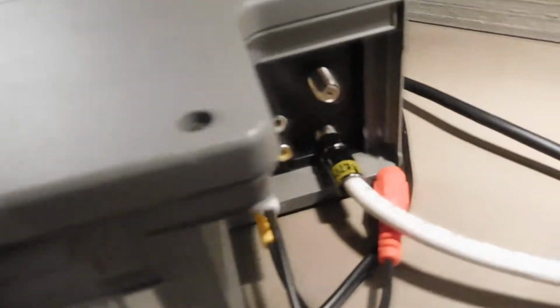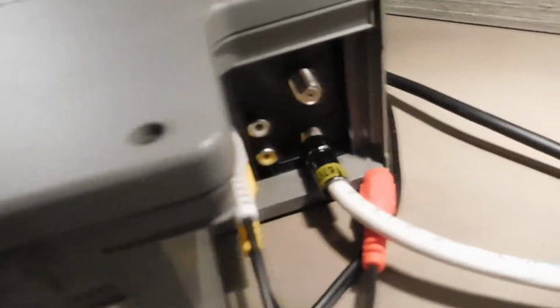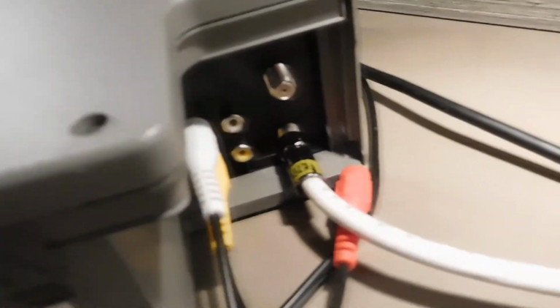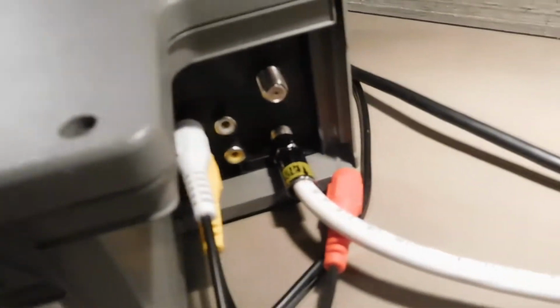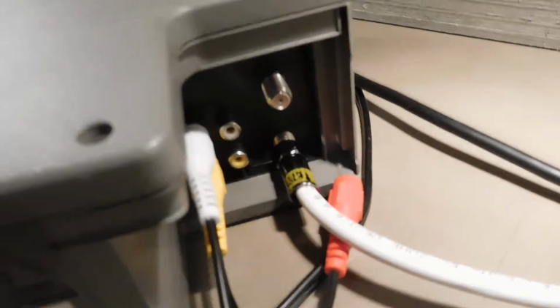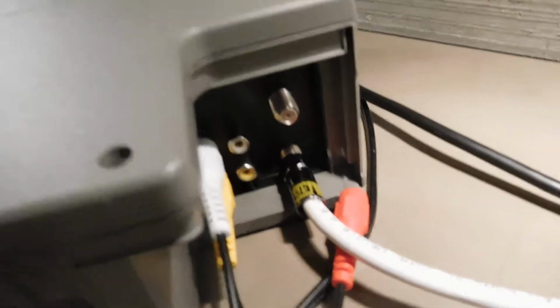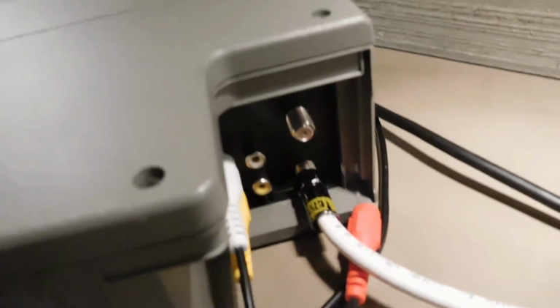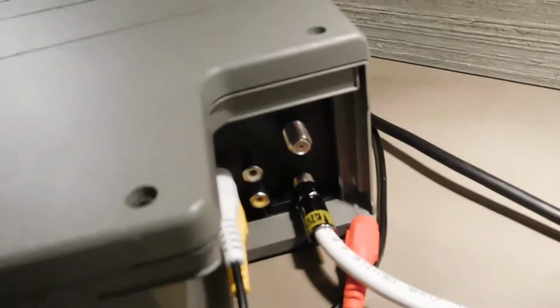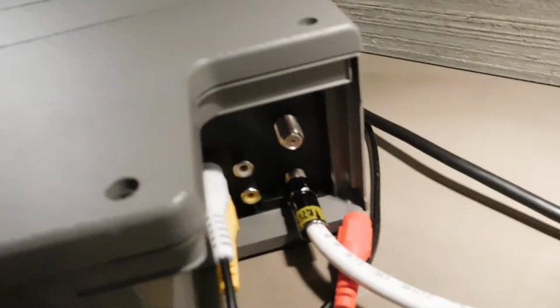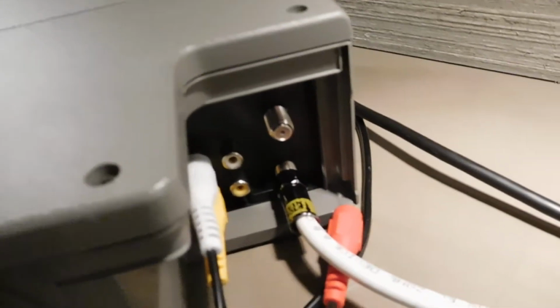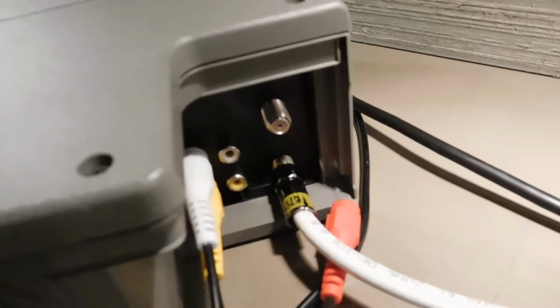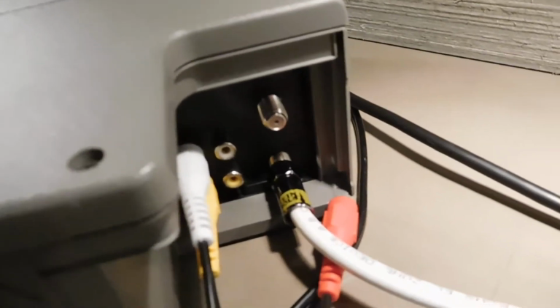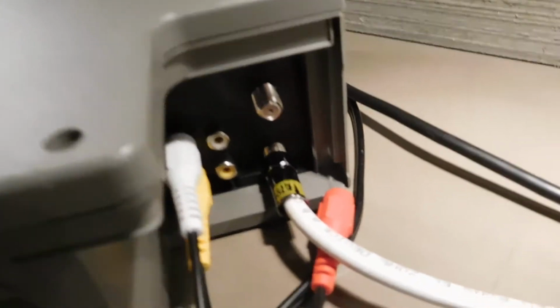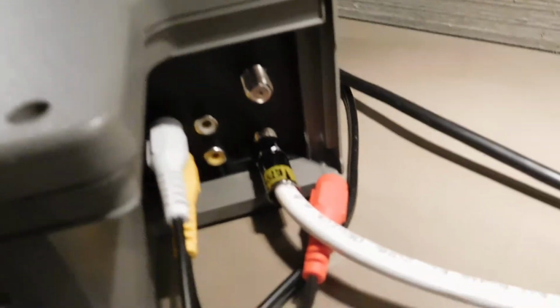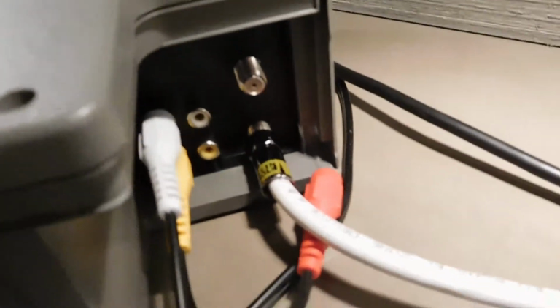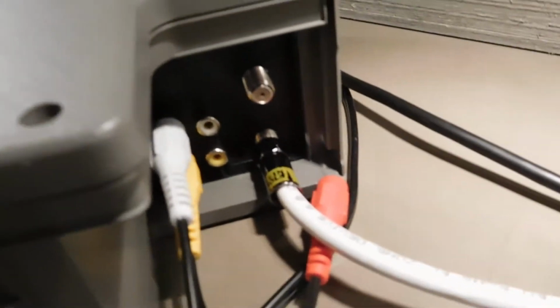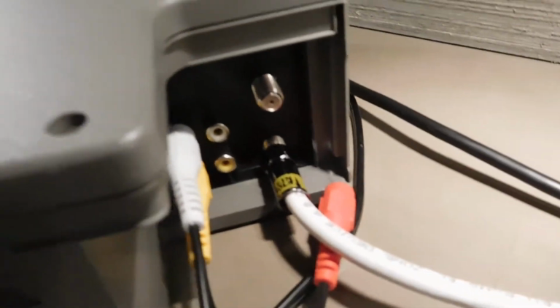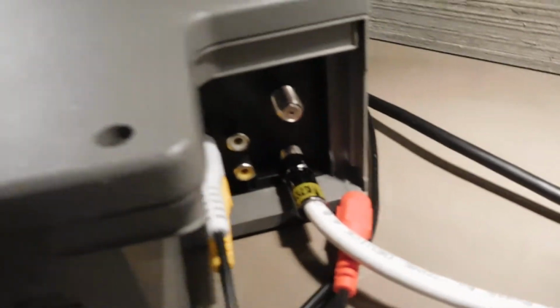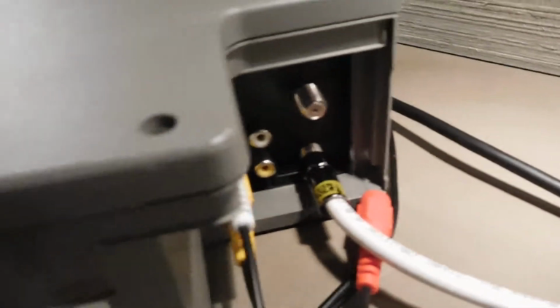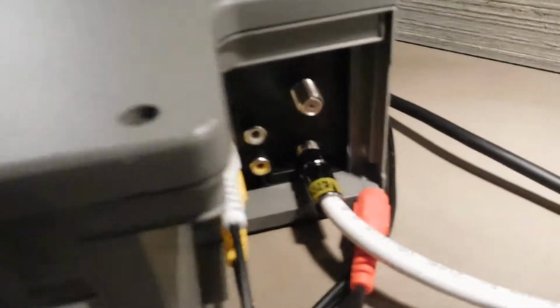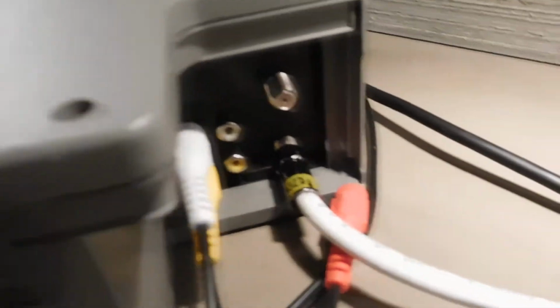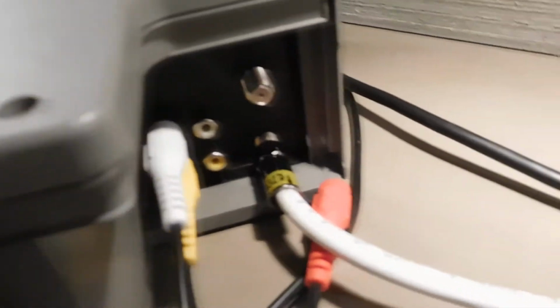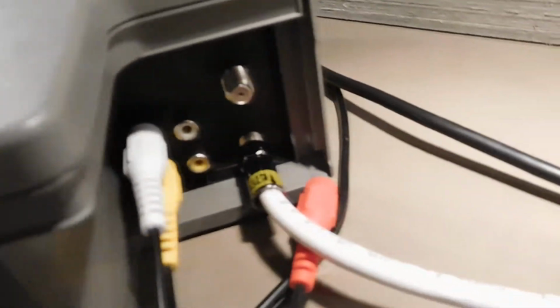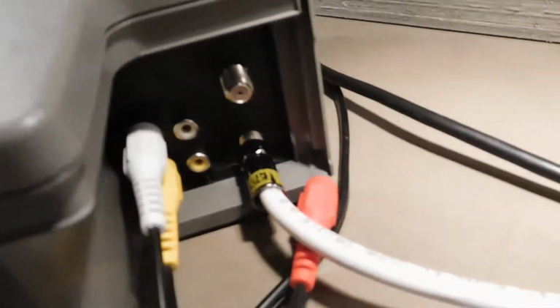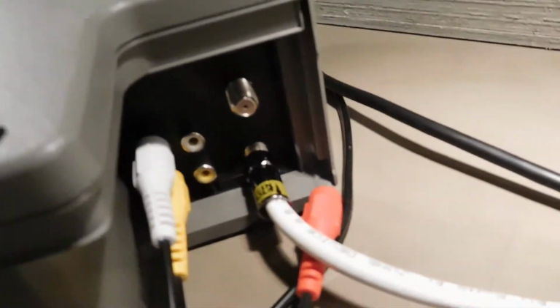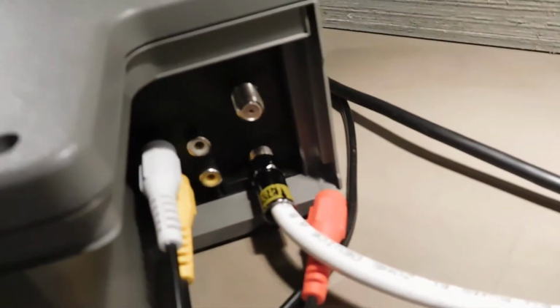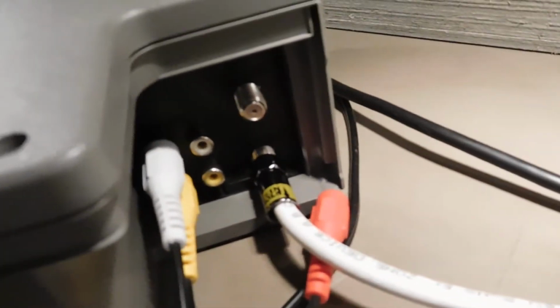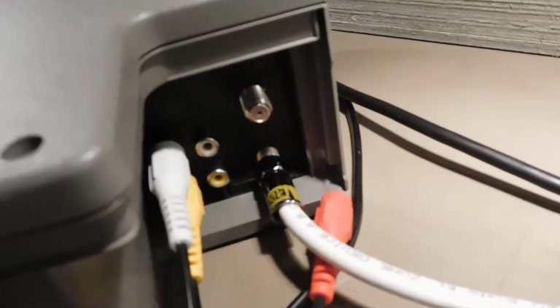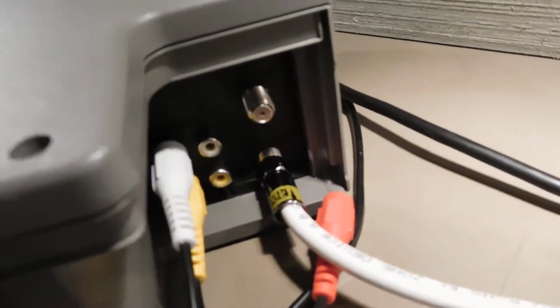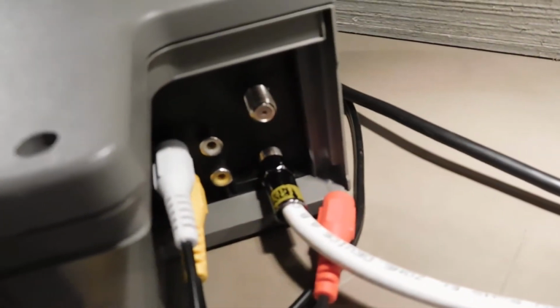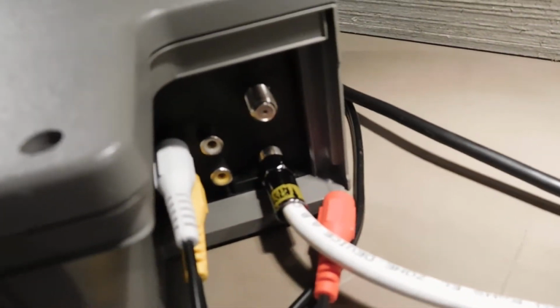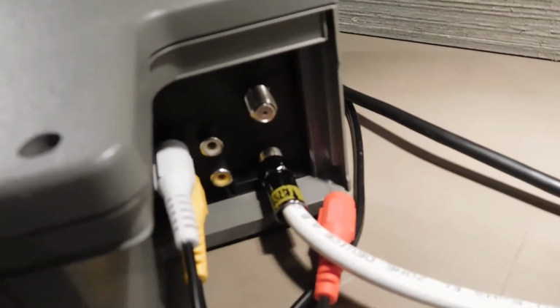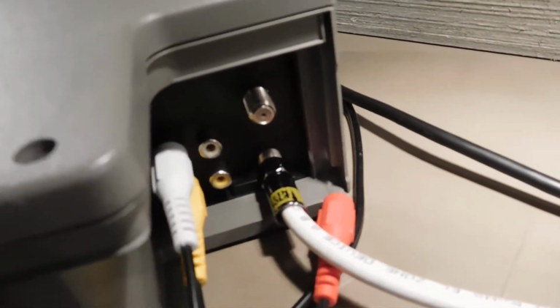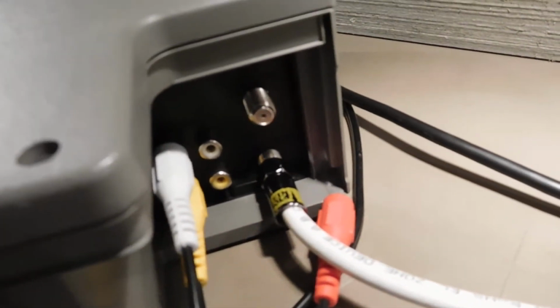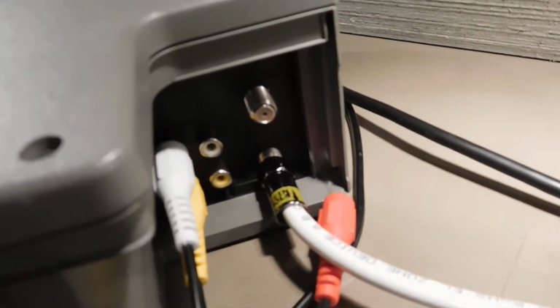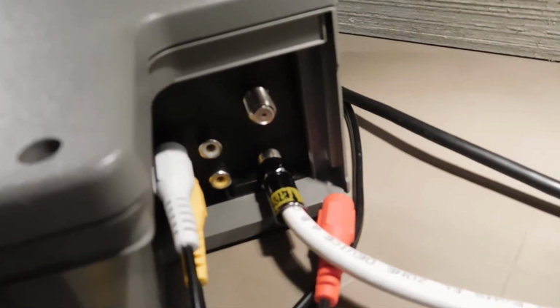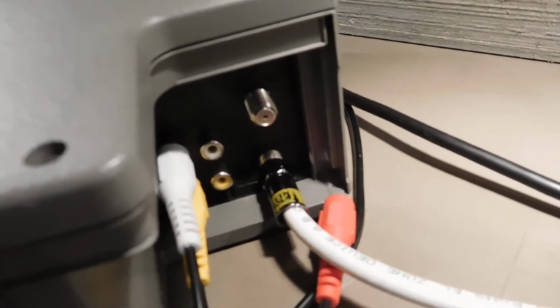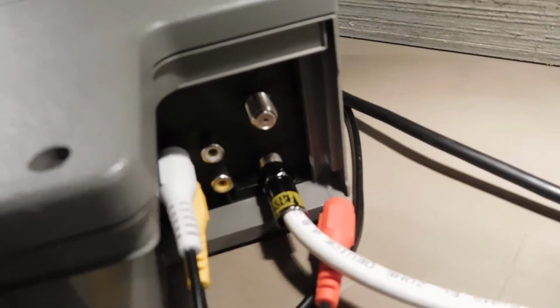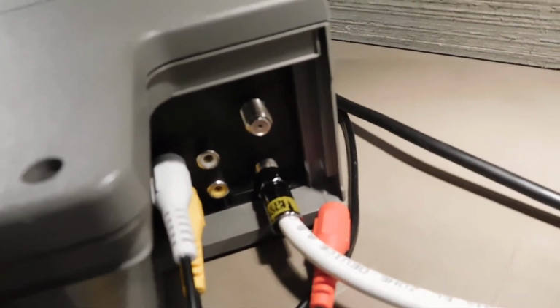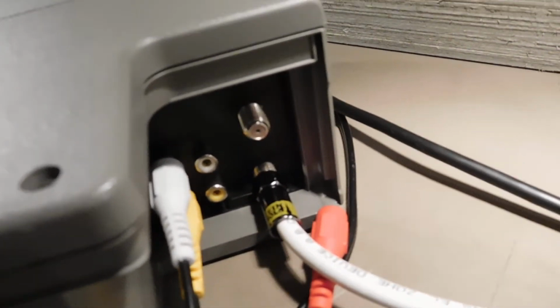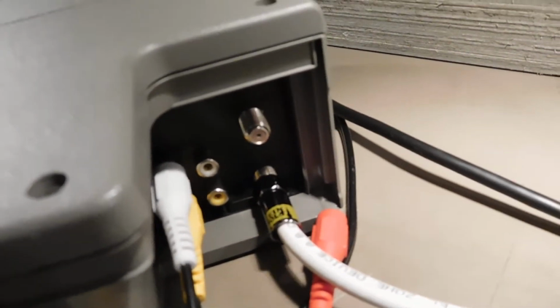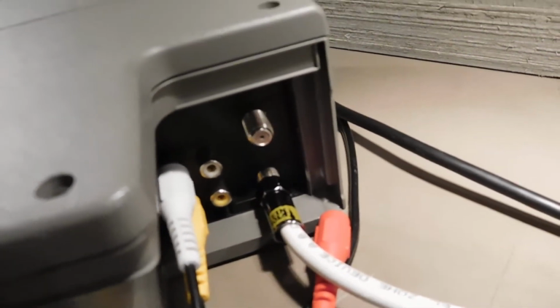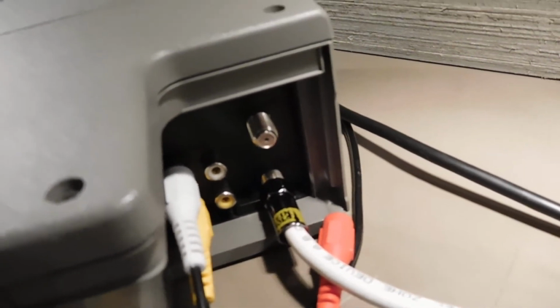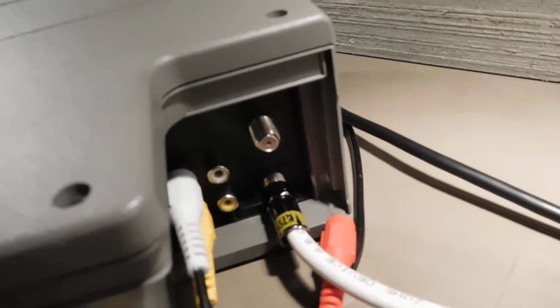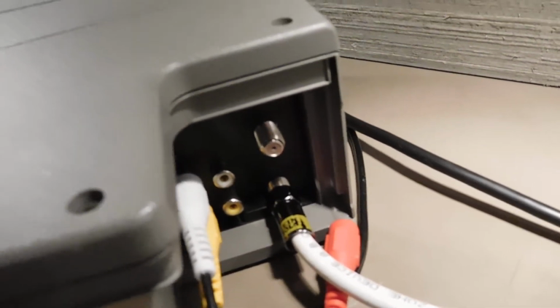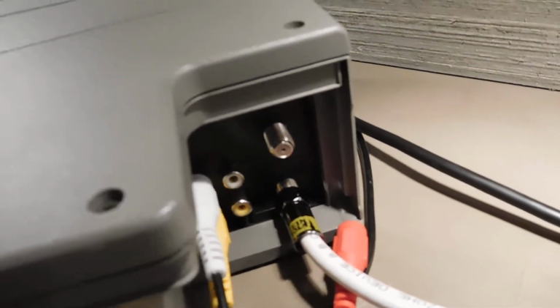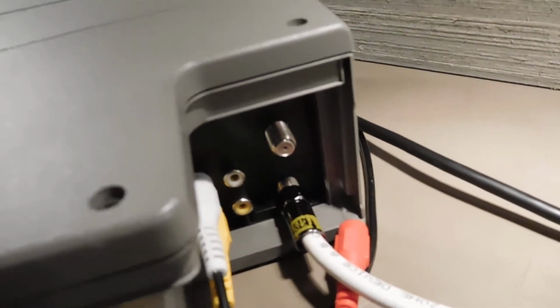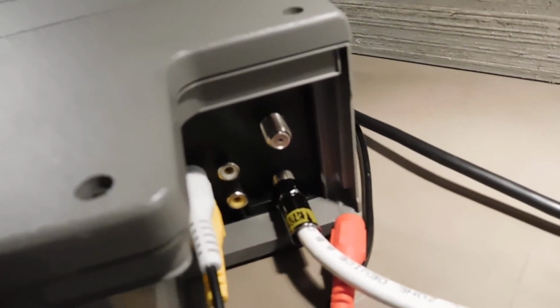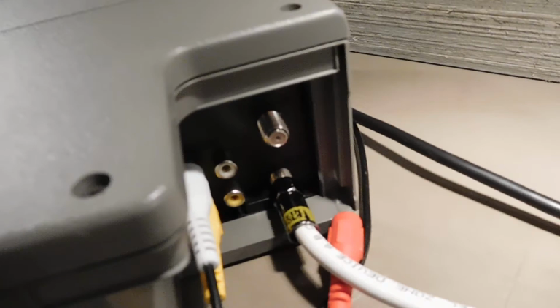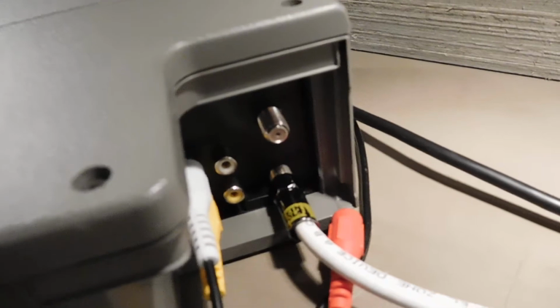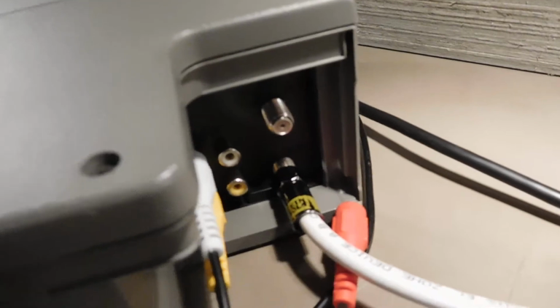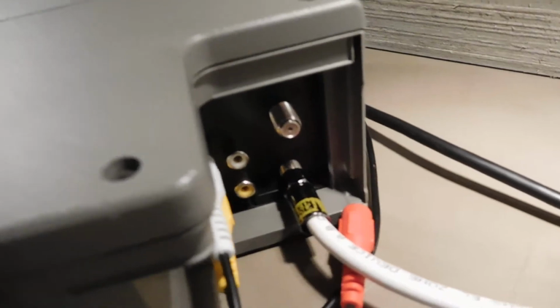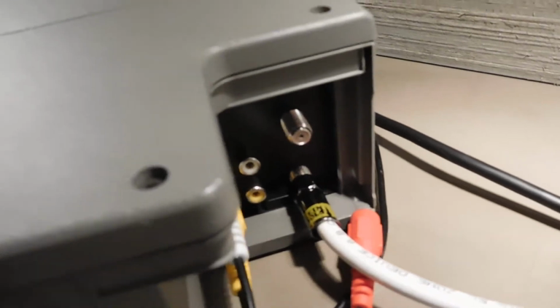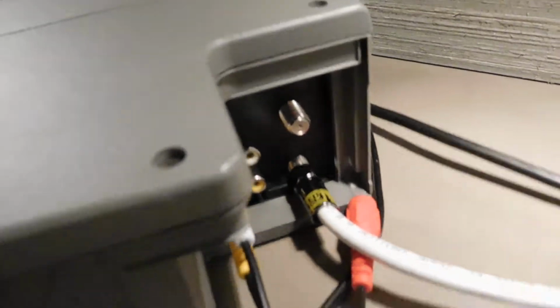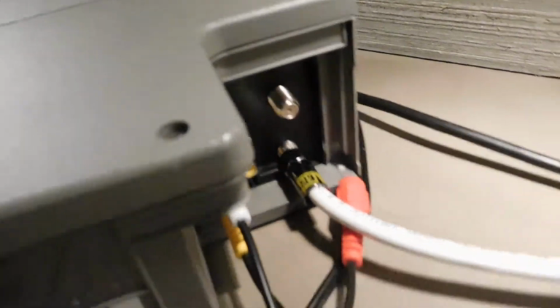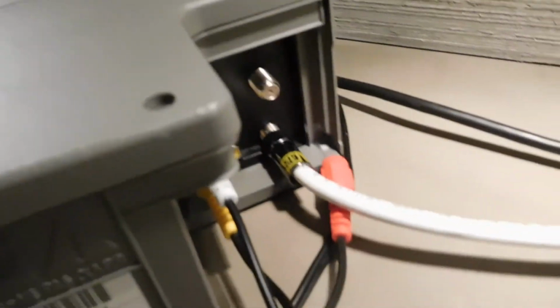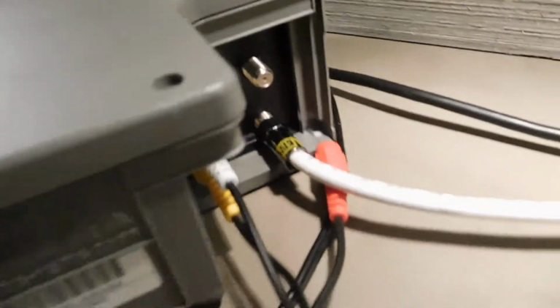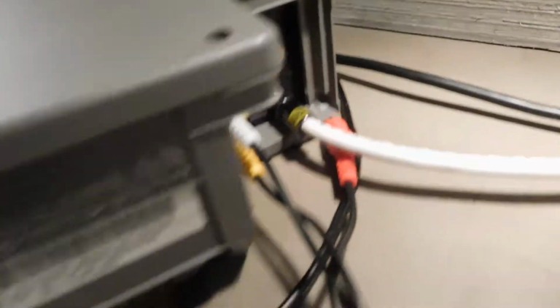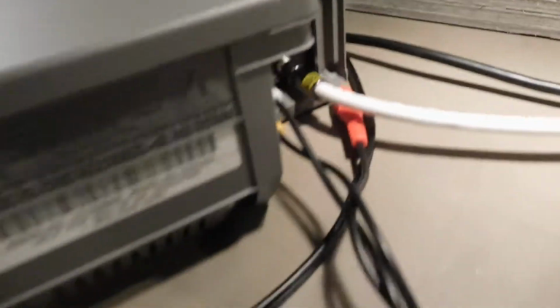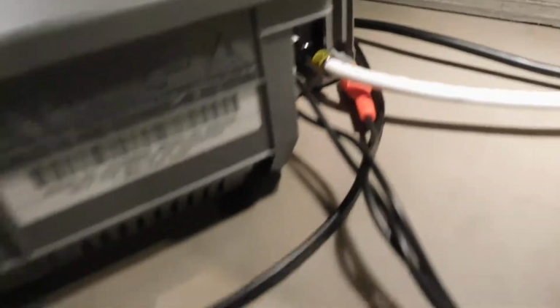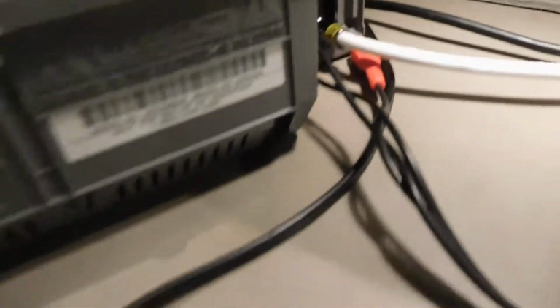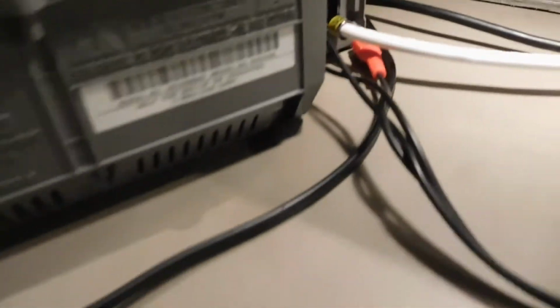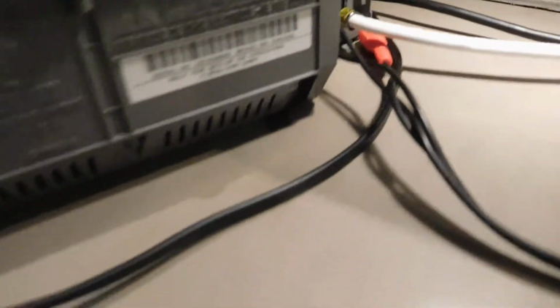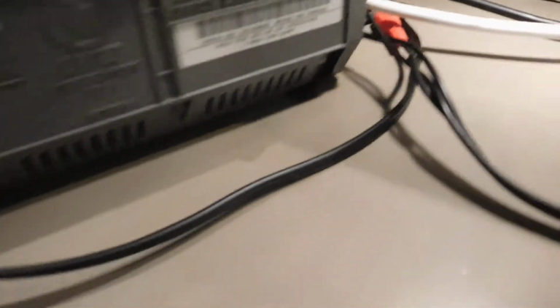Around the back we've got our connections: audio video in, audio video out, RF in, RF out.